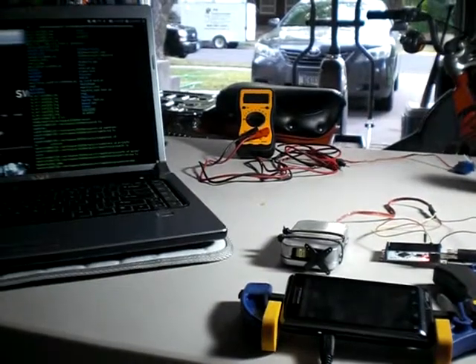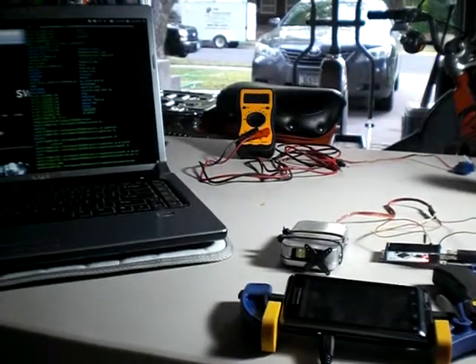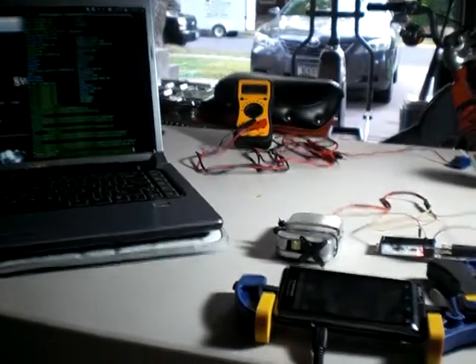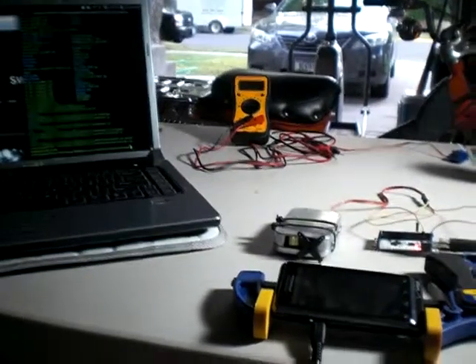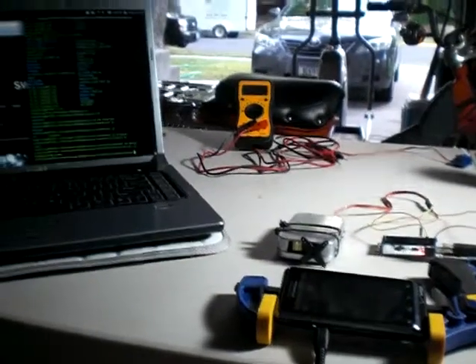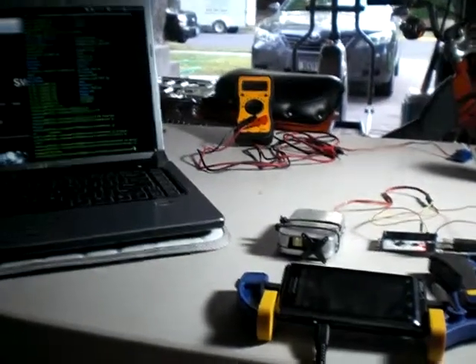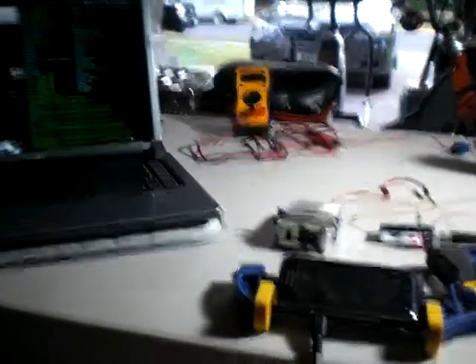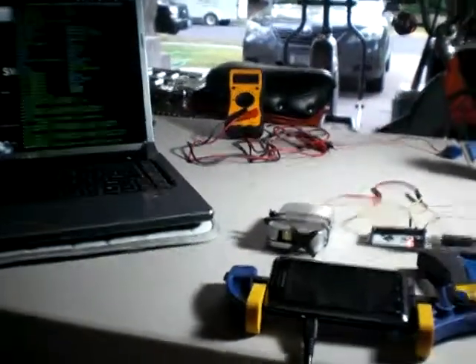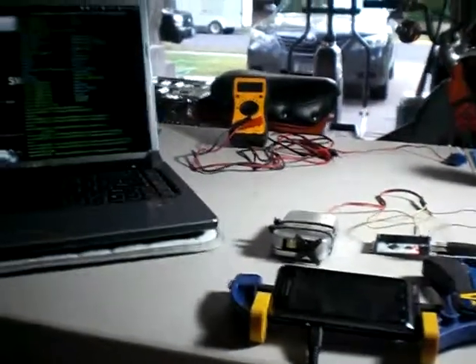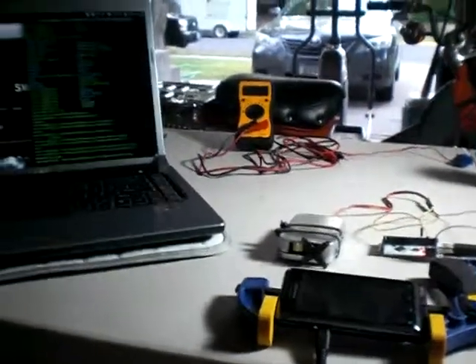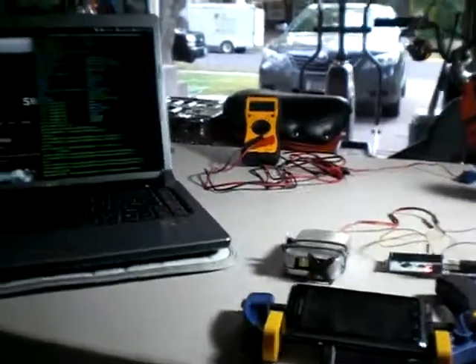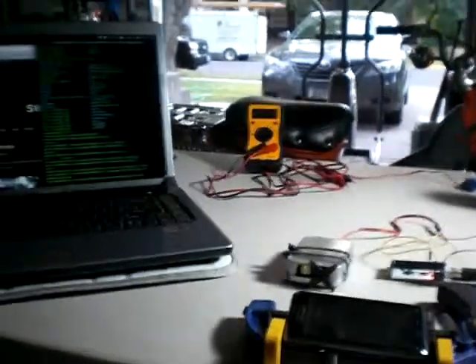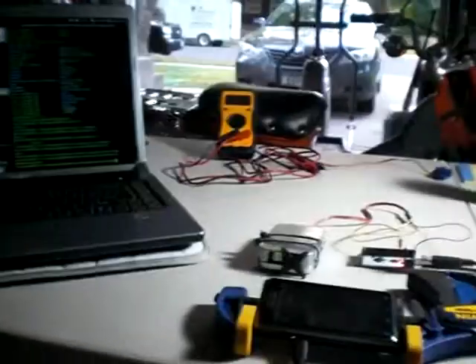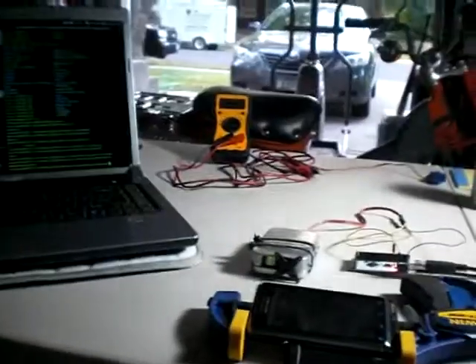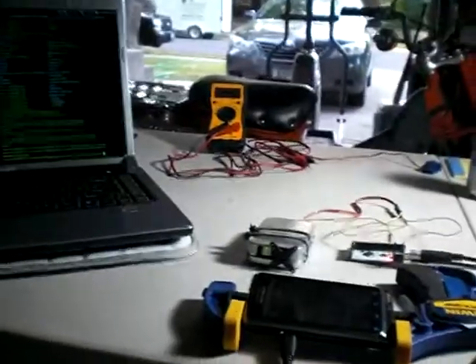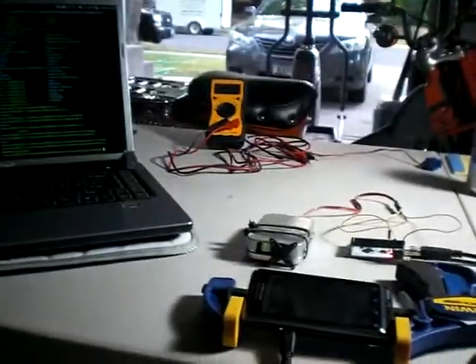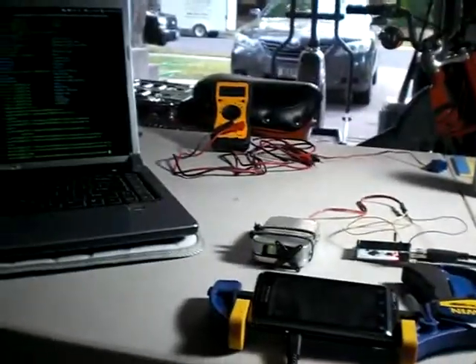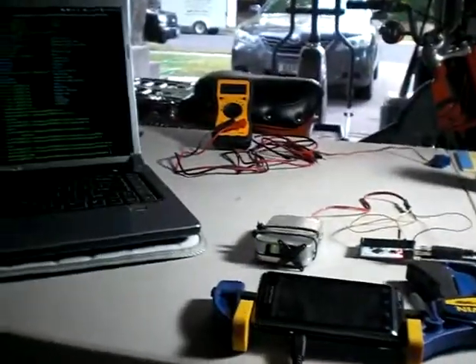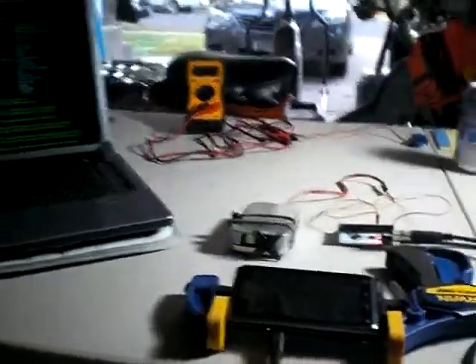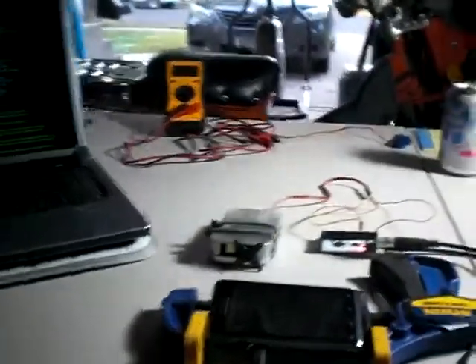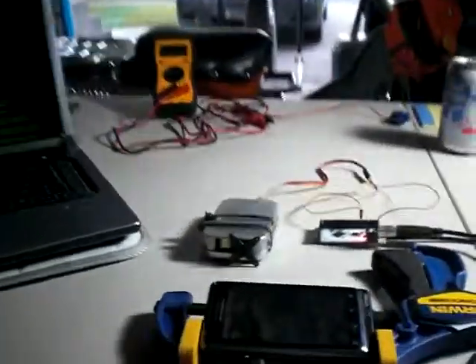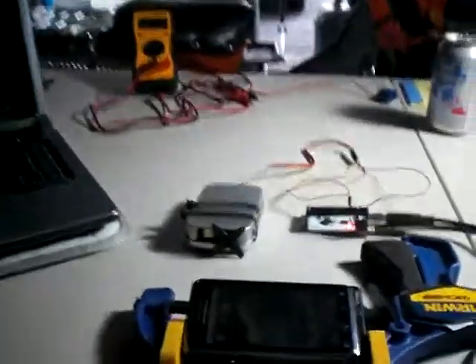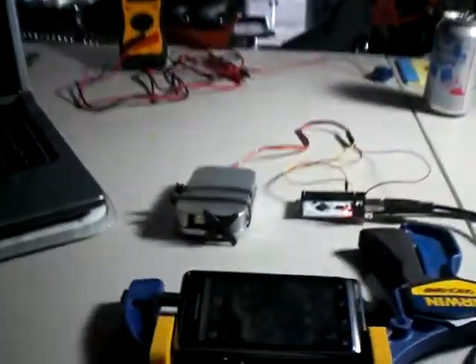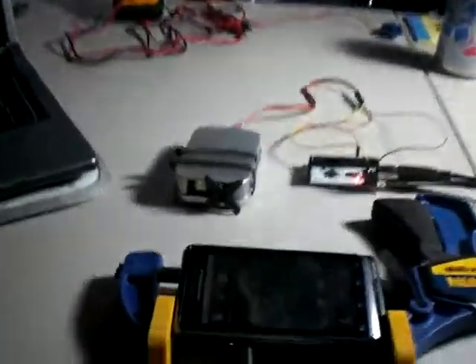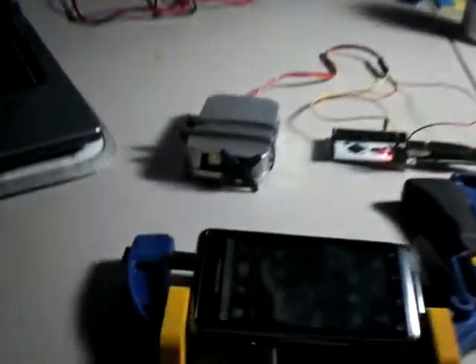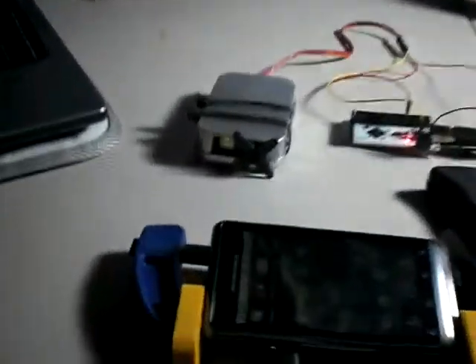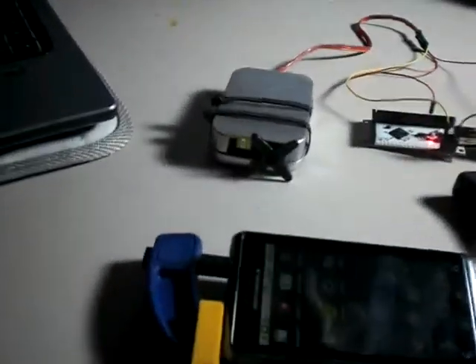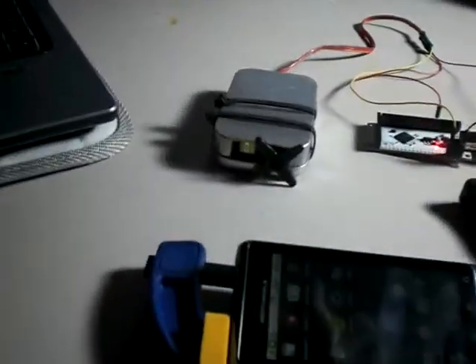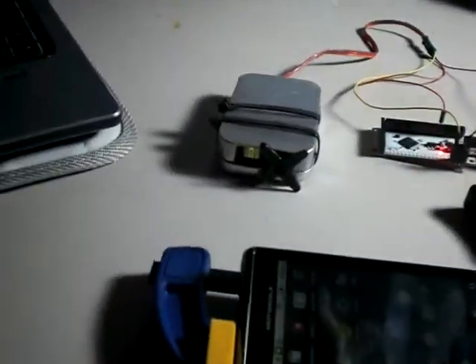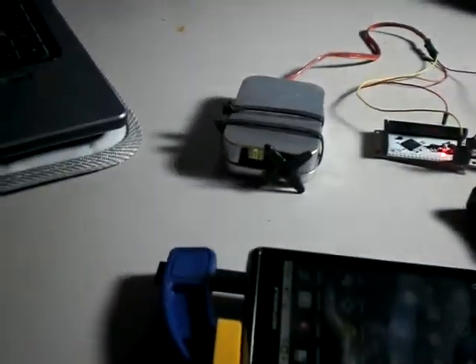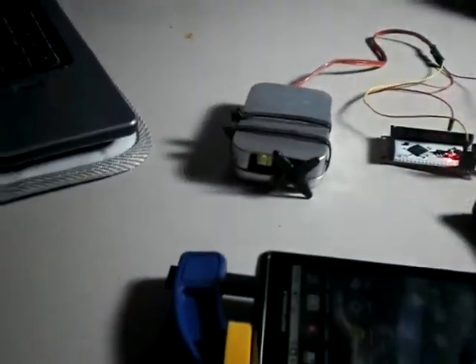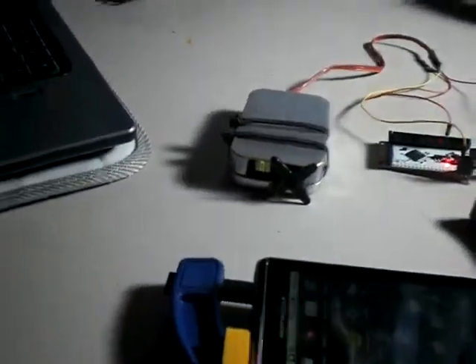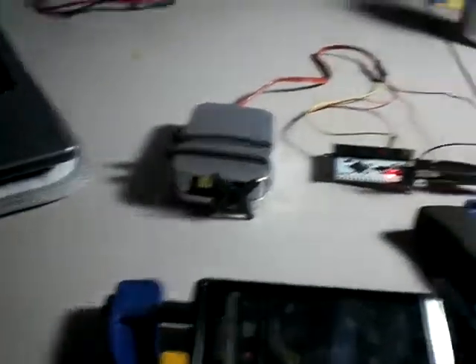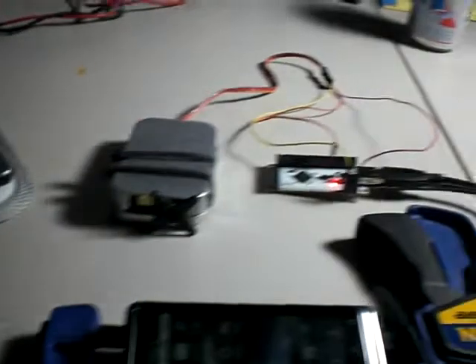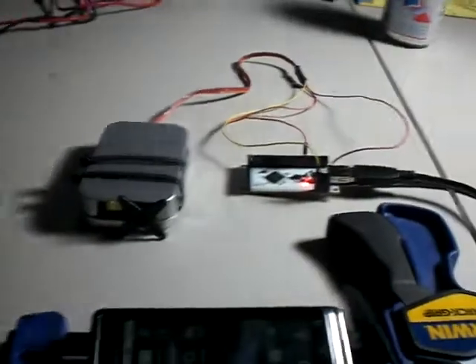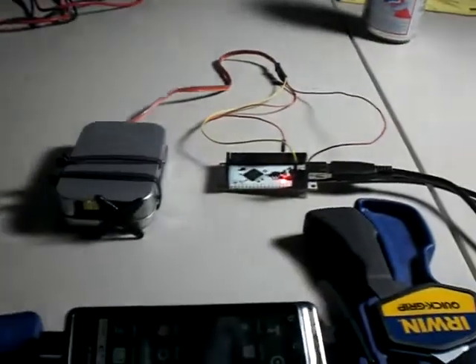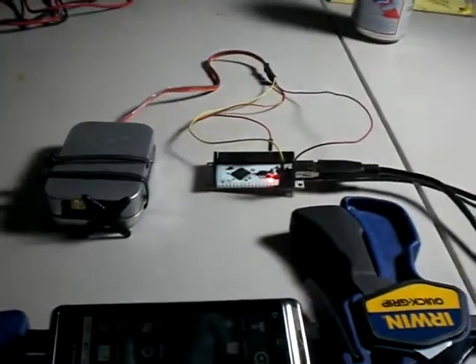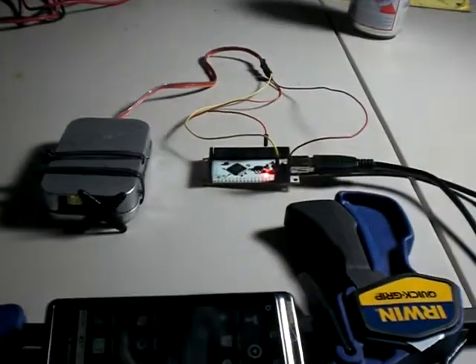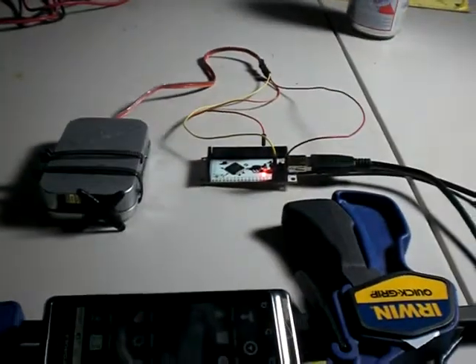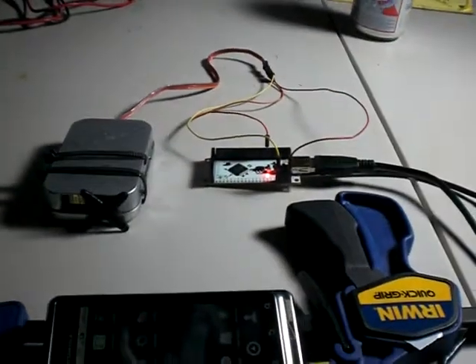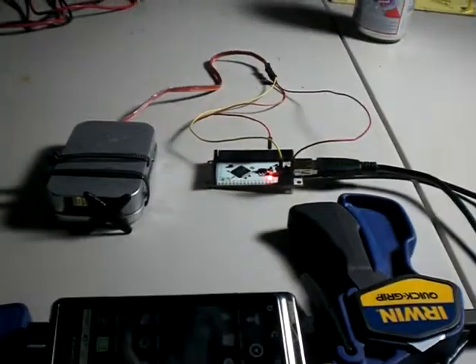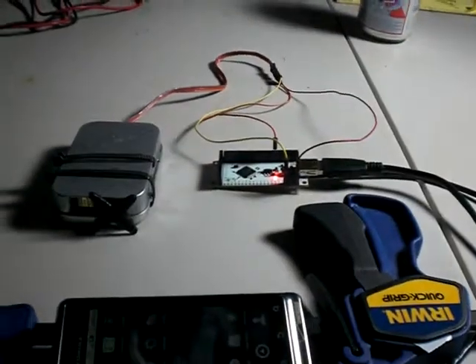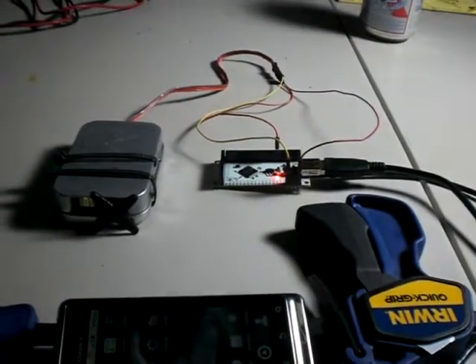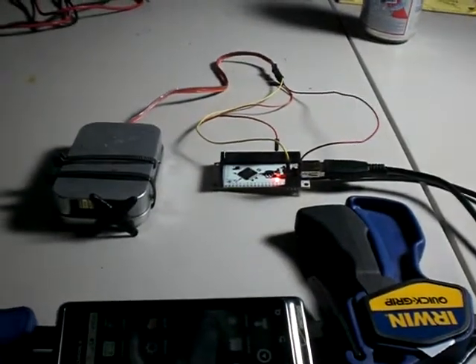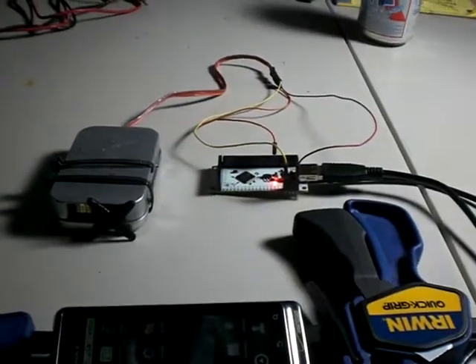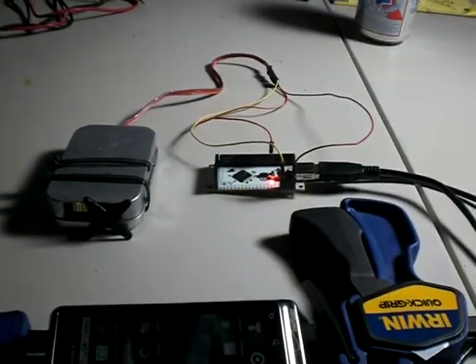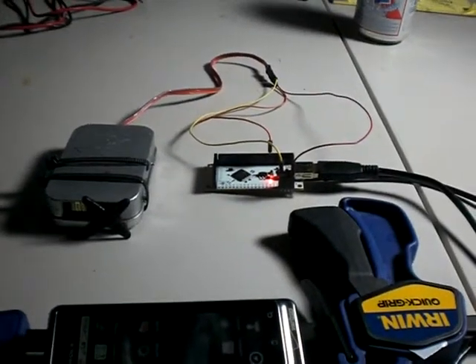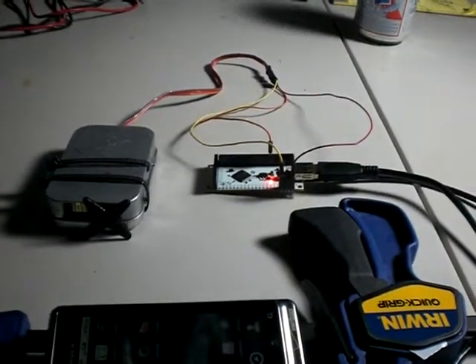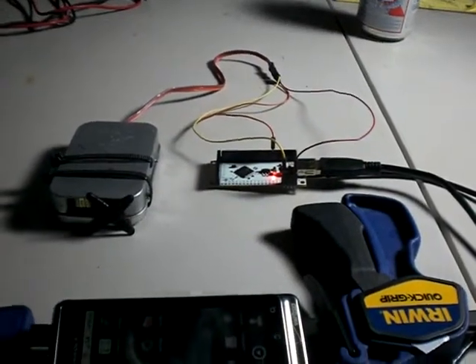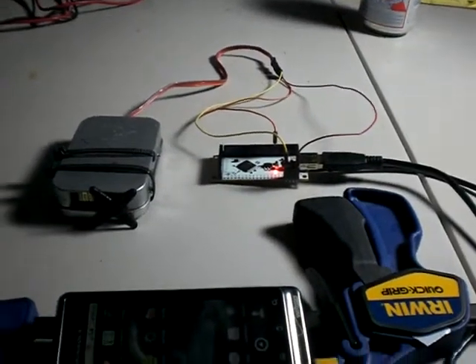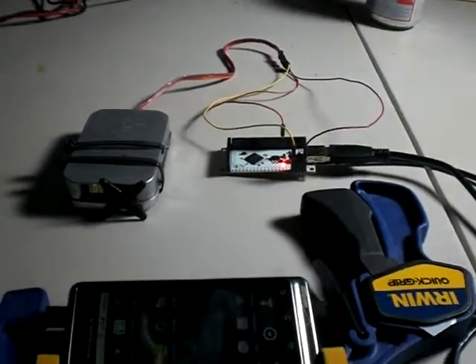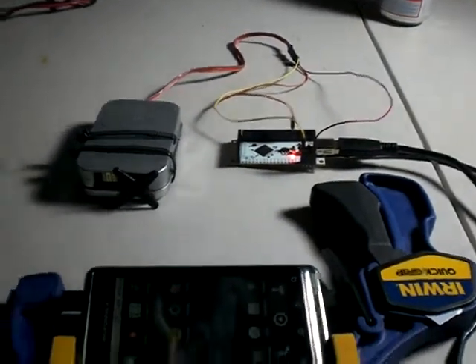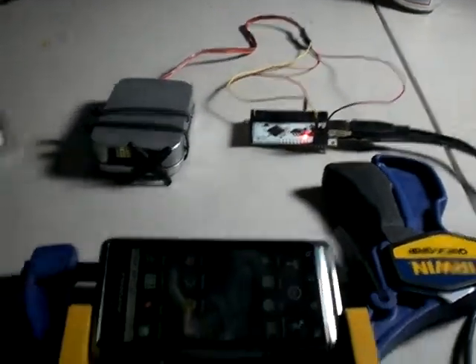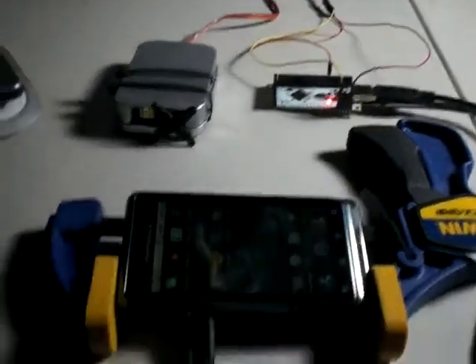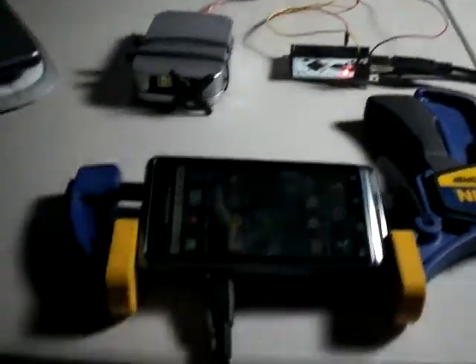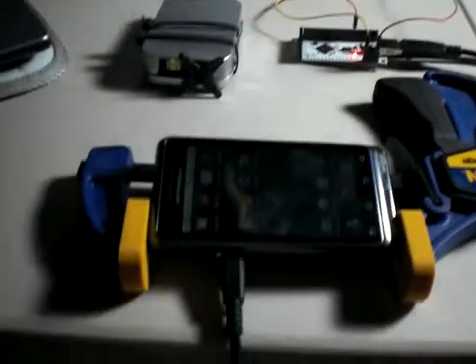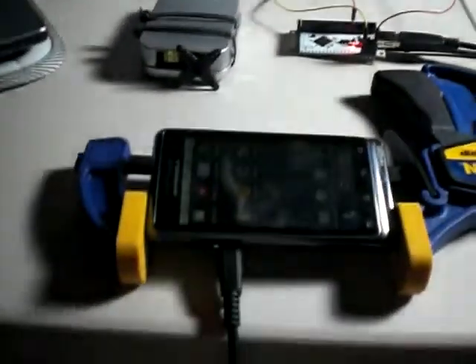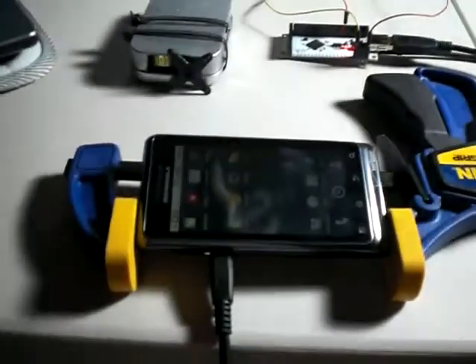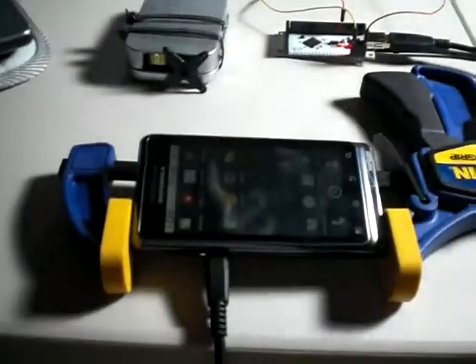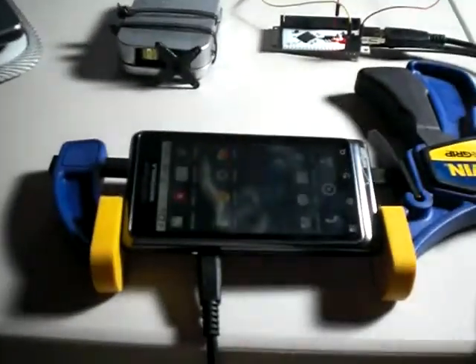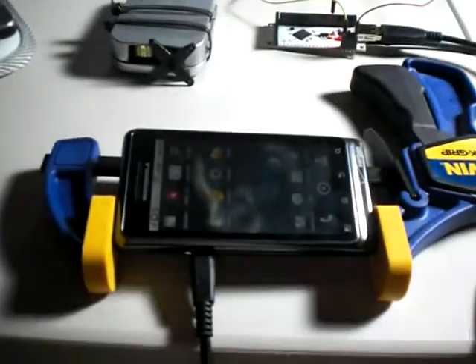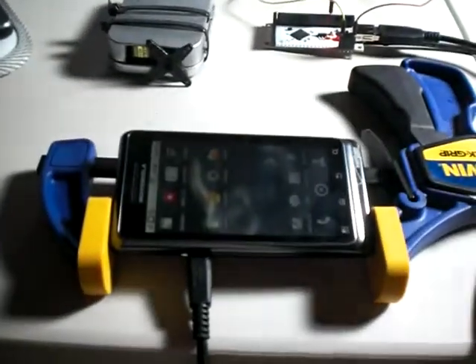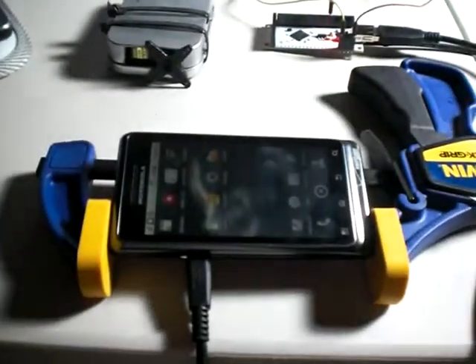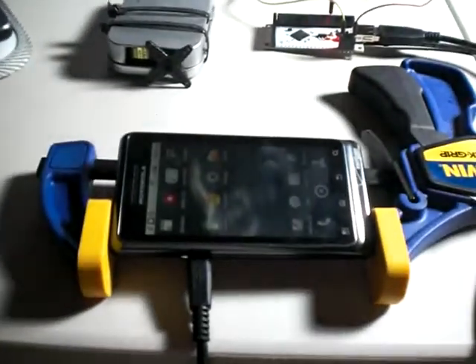Alright, today I'll be demonstrating my new app which controls a servo motor via my YoYo breakout board, and of course using my Droid.